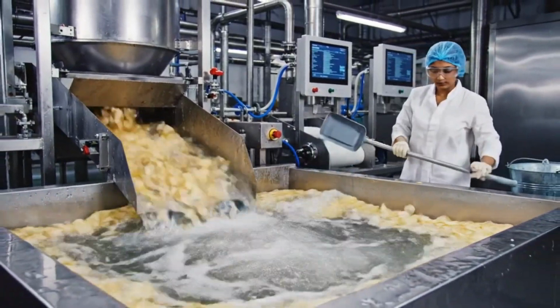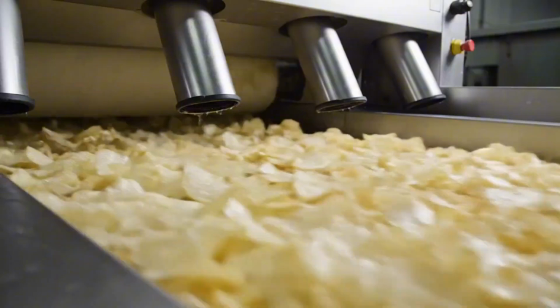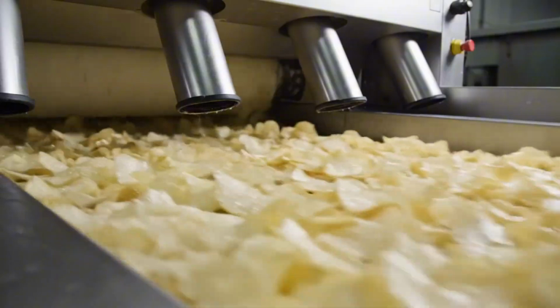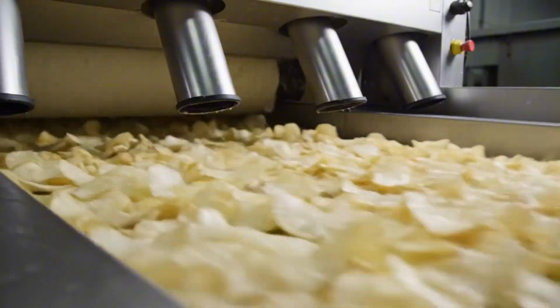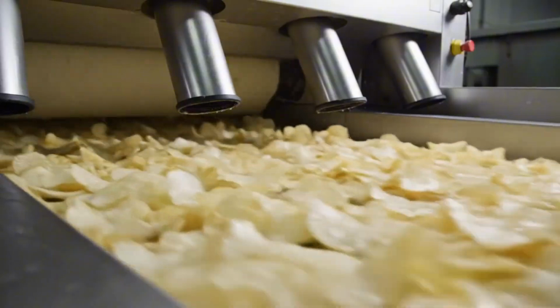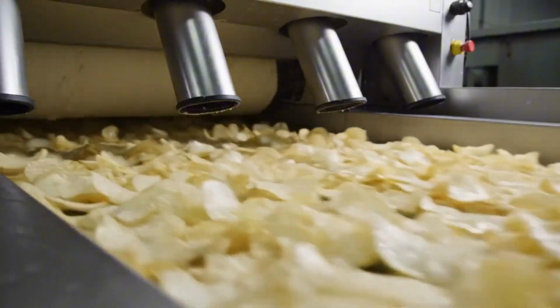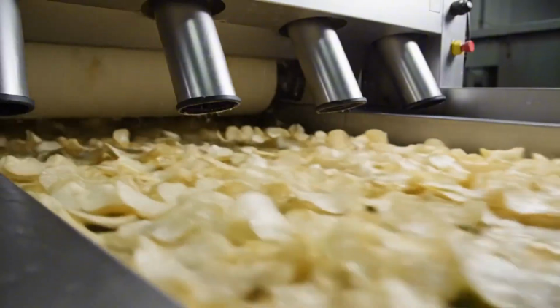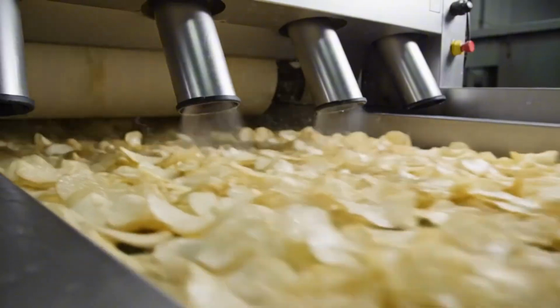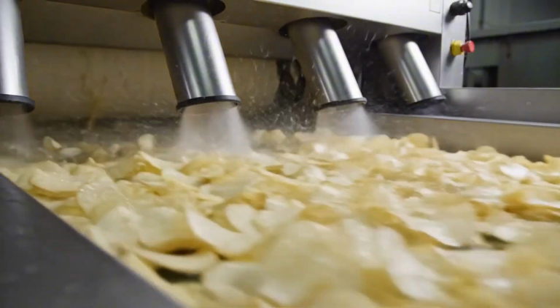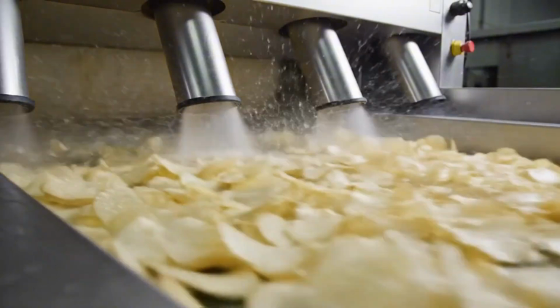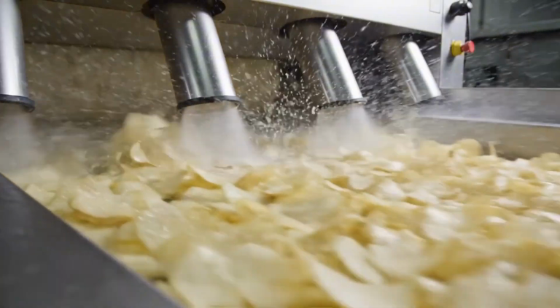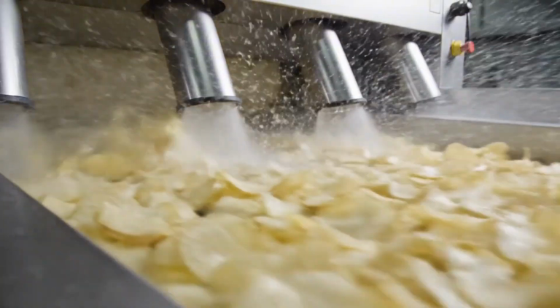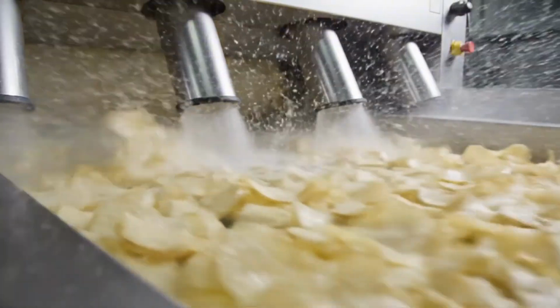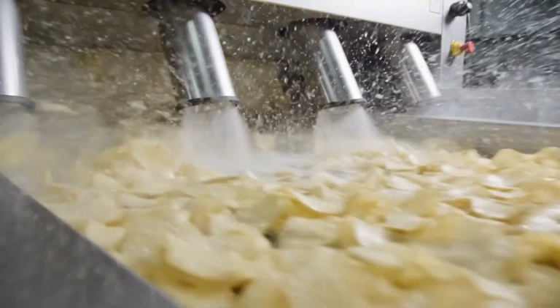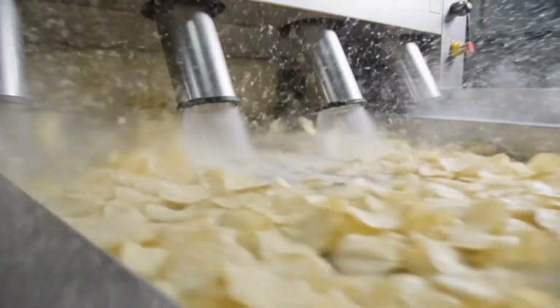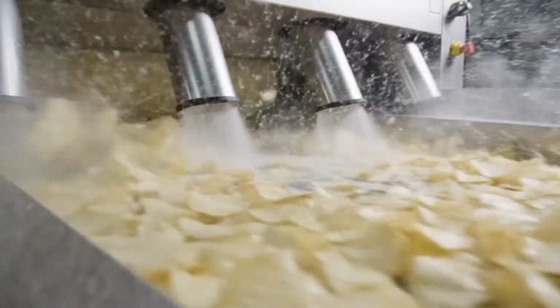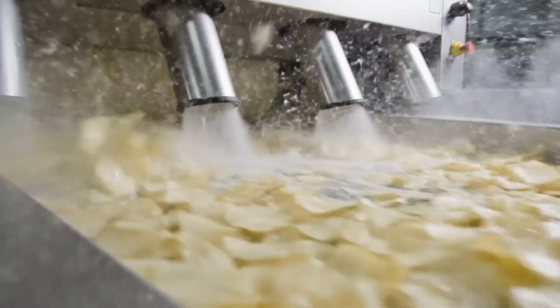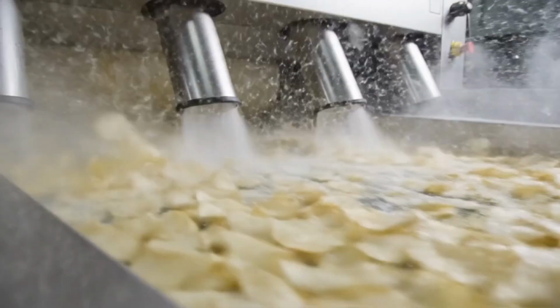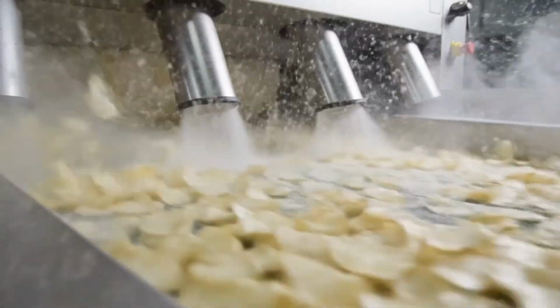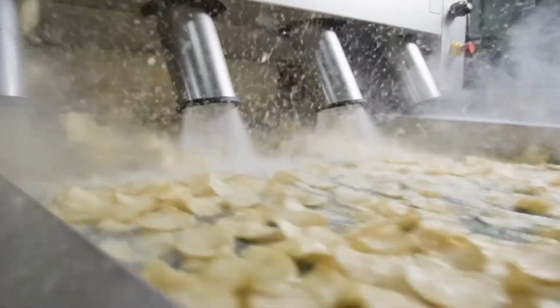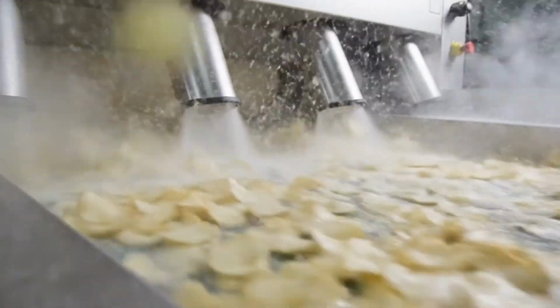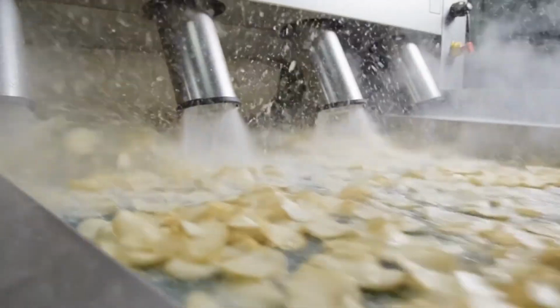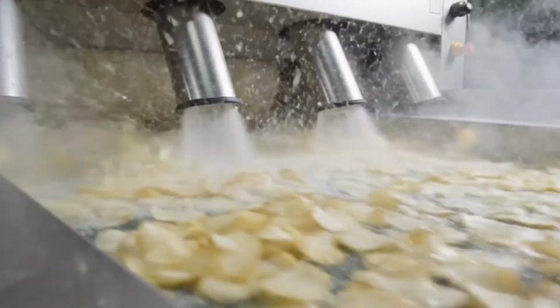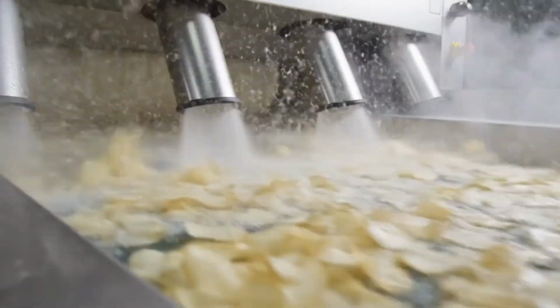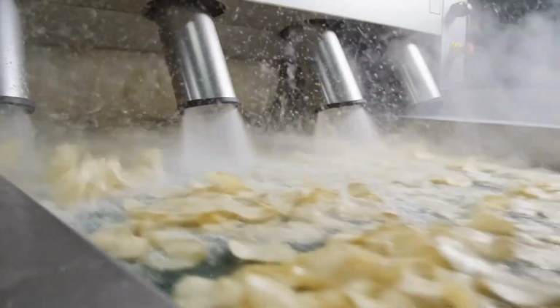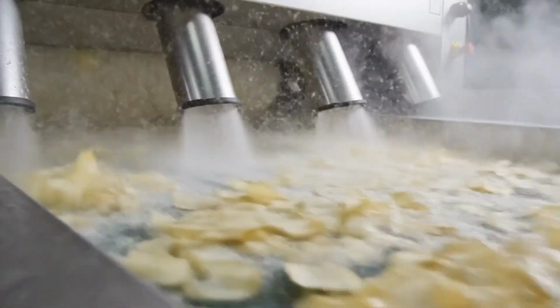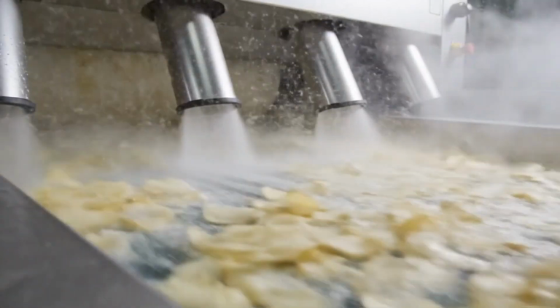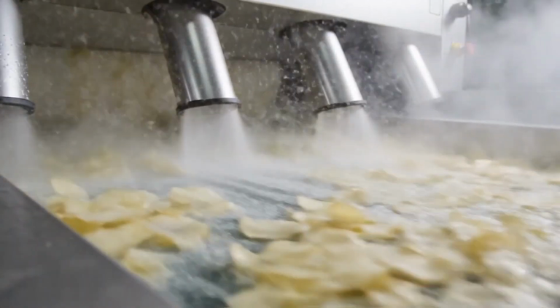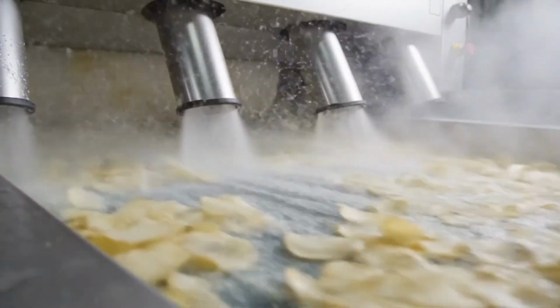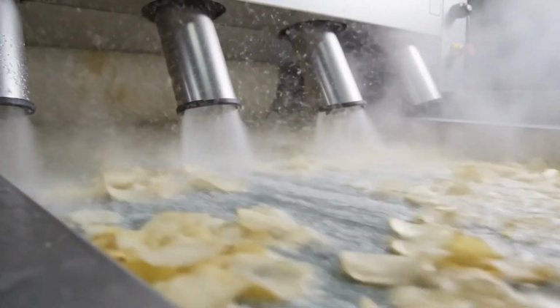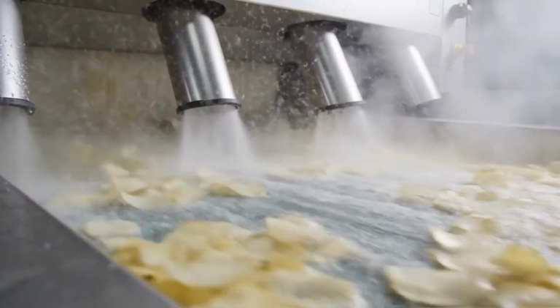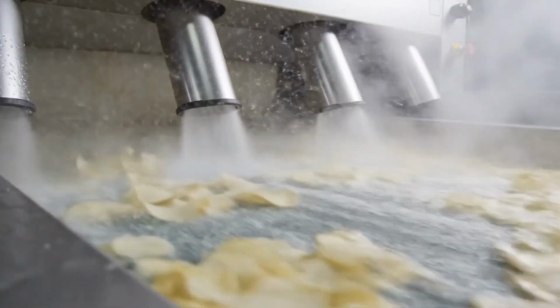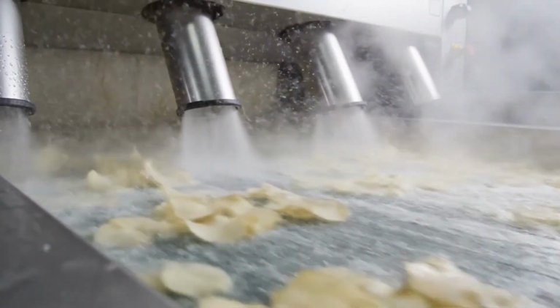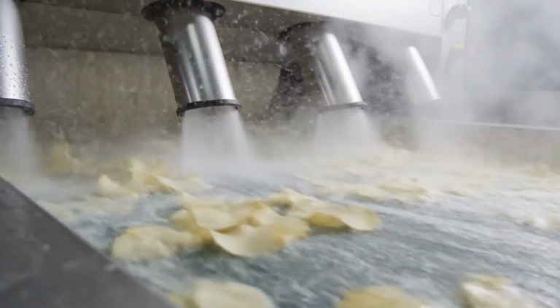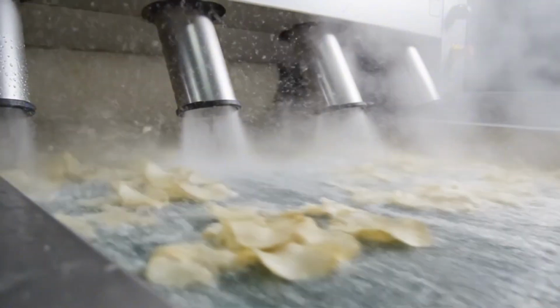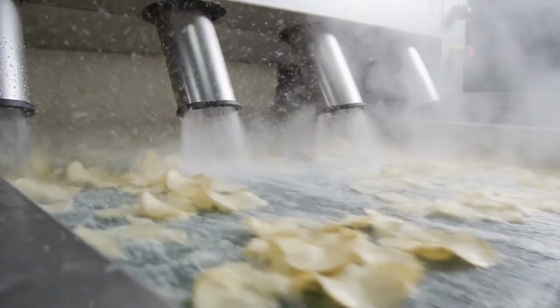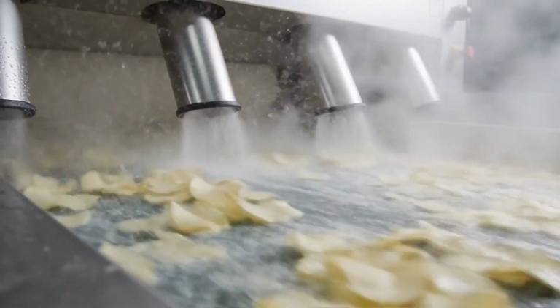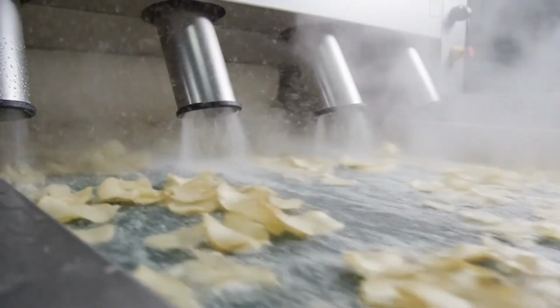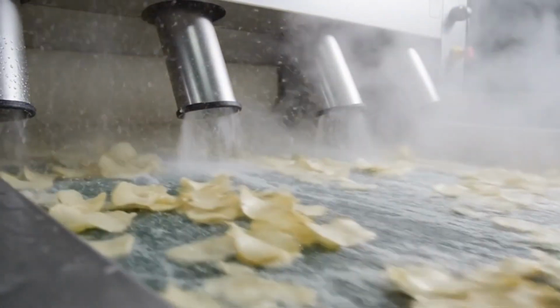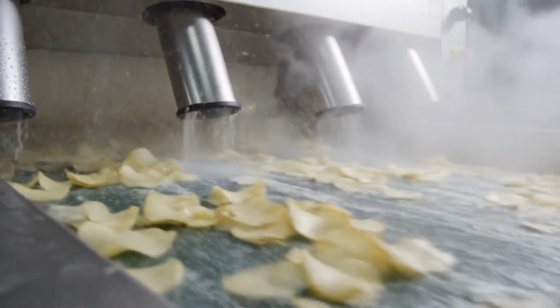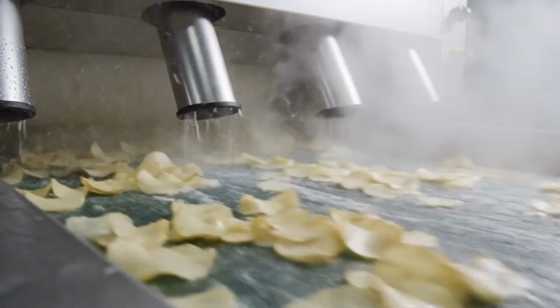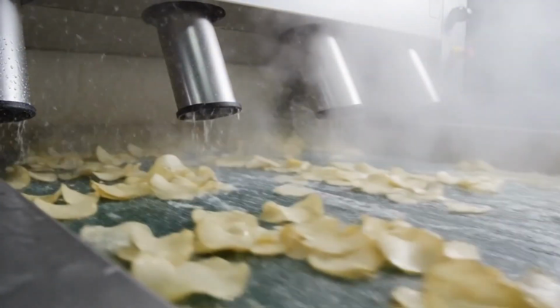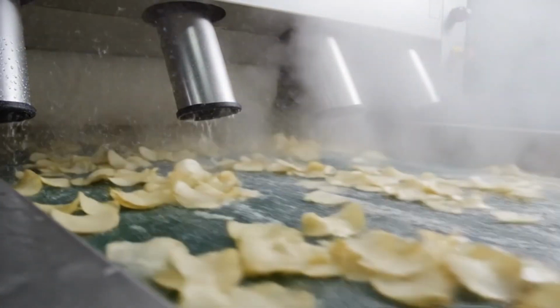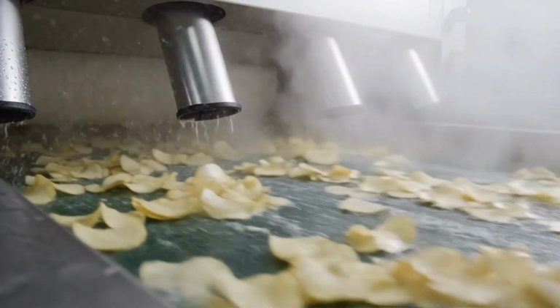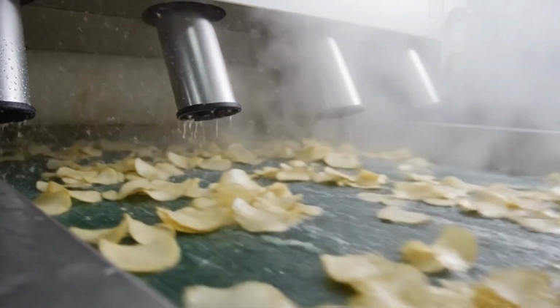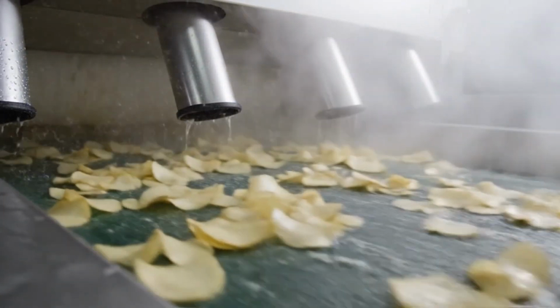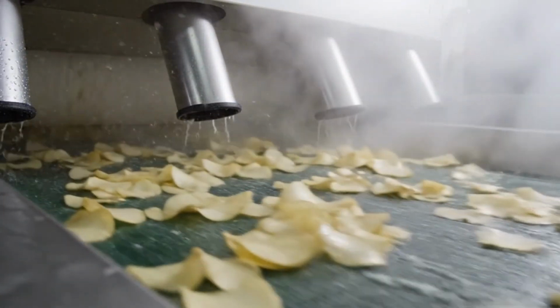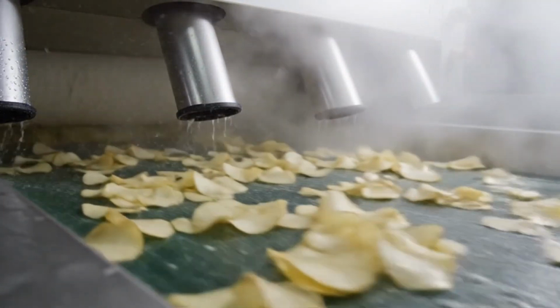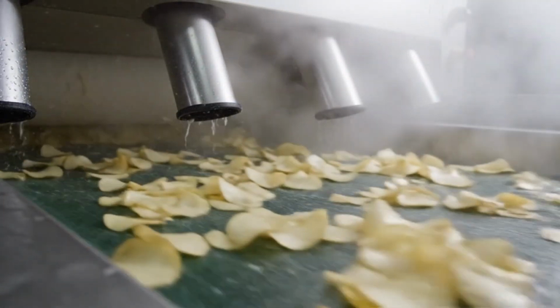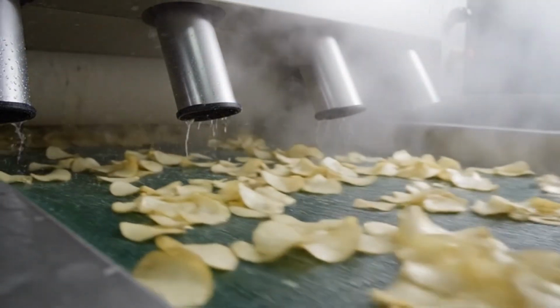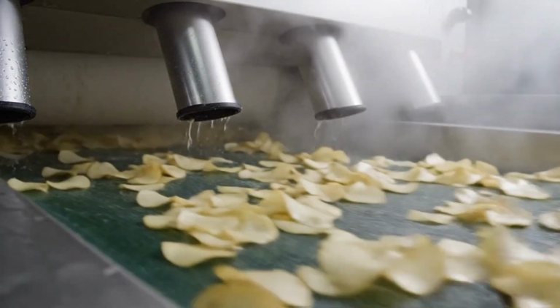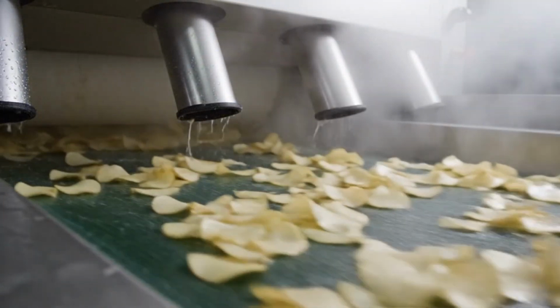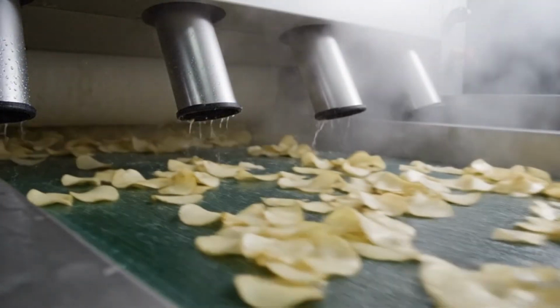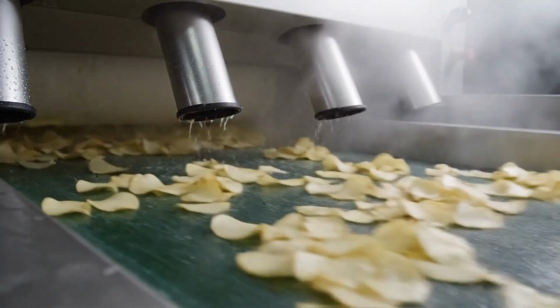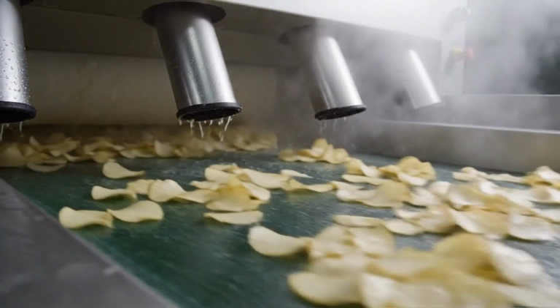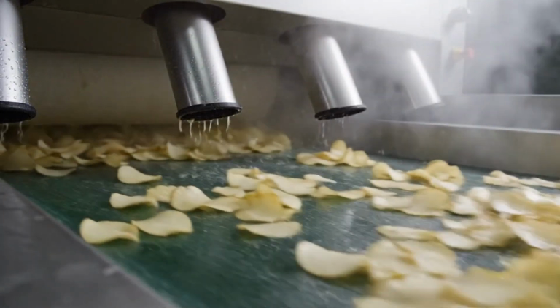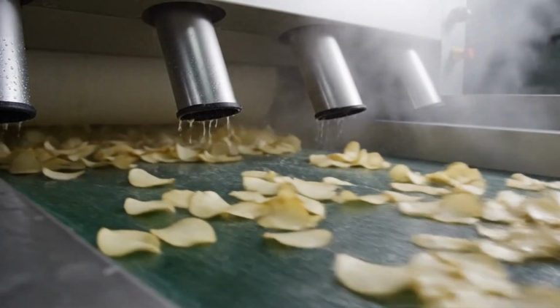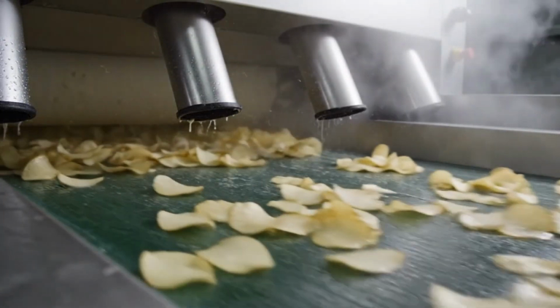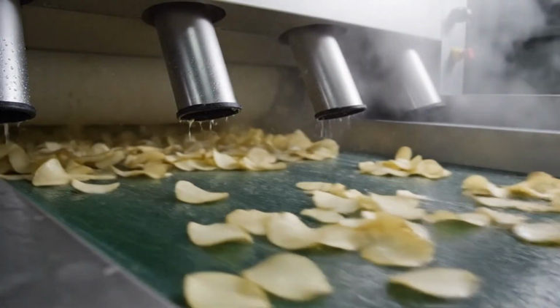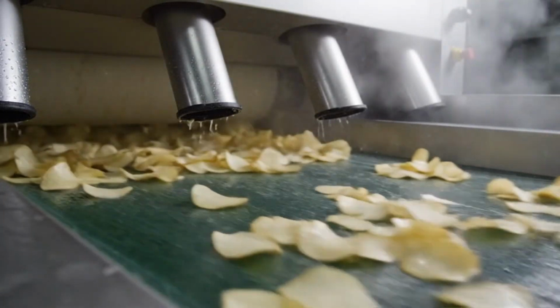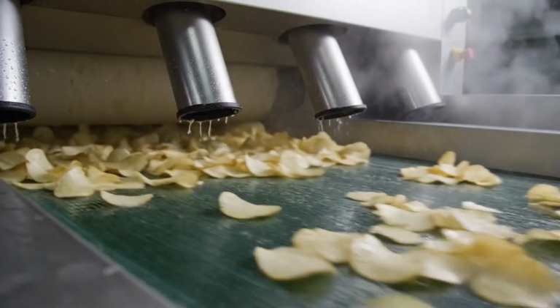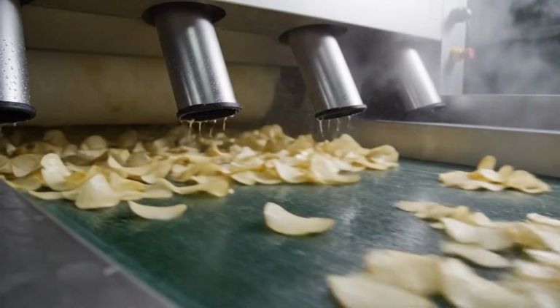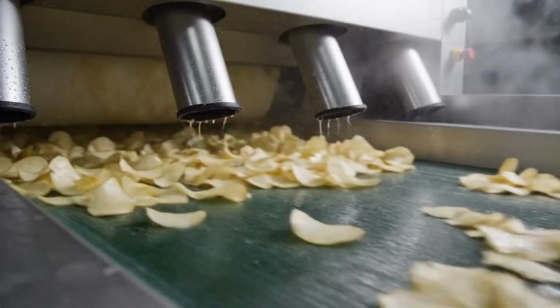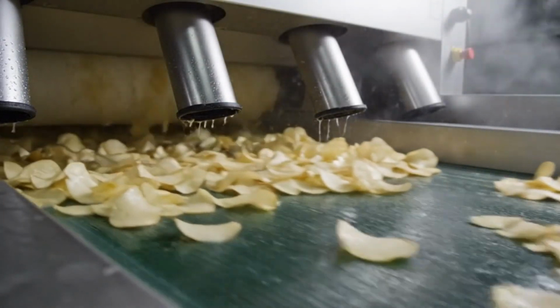The wet chips pass under the air knives. The blast of air strips the surface water off the potatoes, leaving them damp but not dripping.